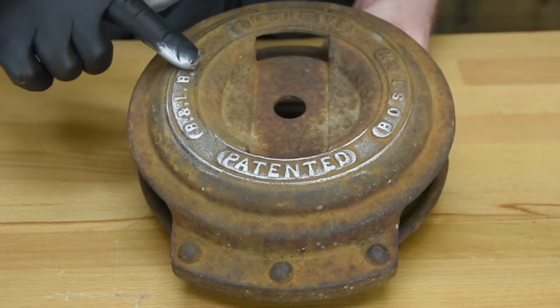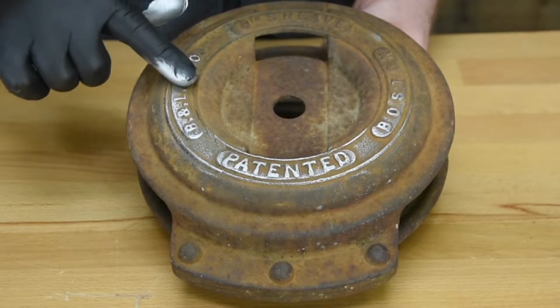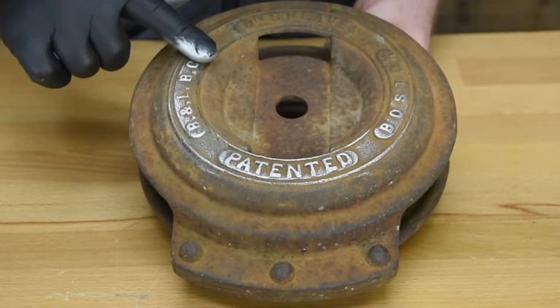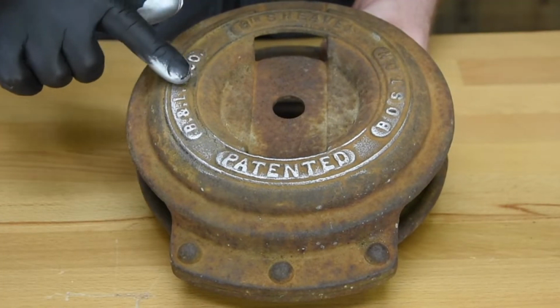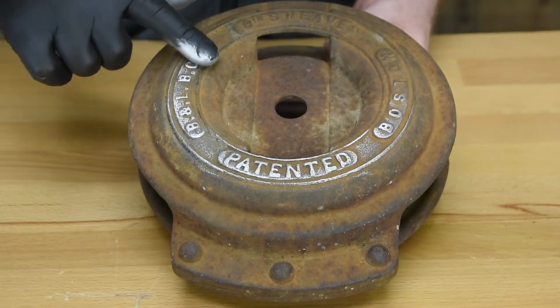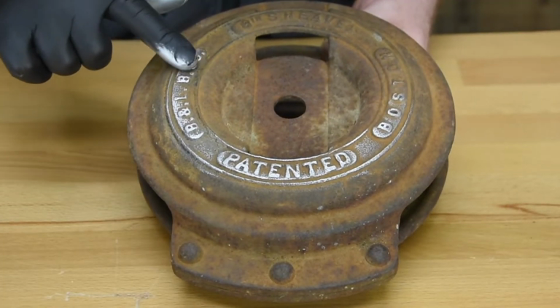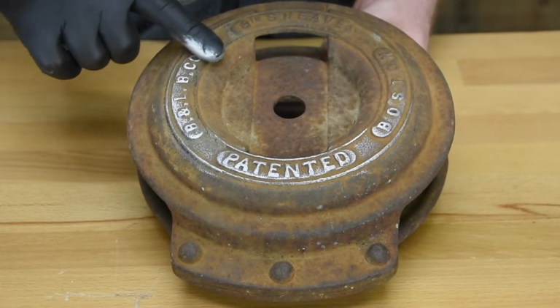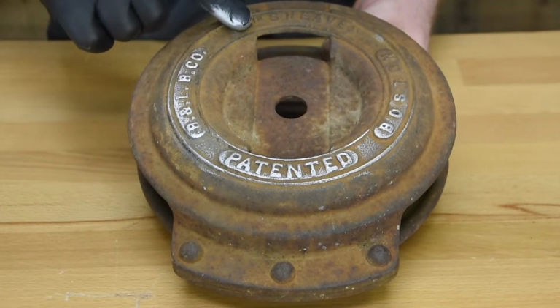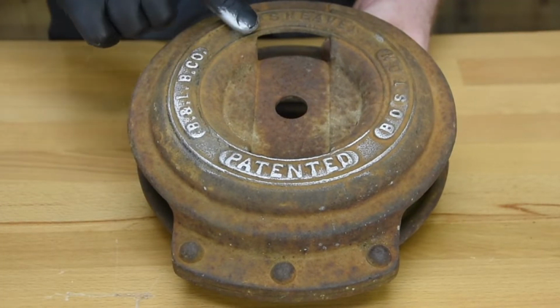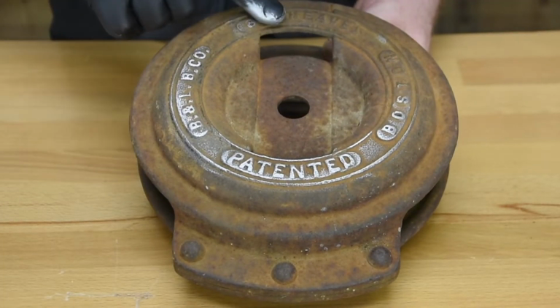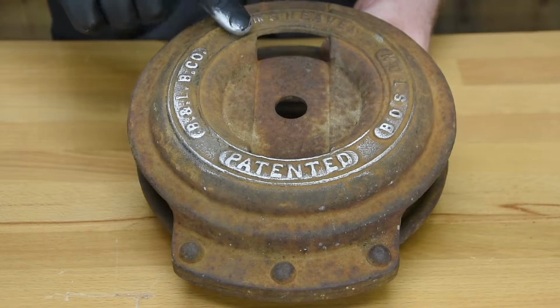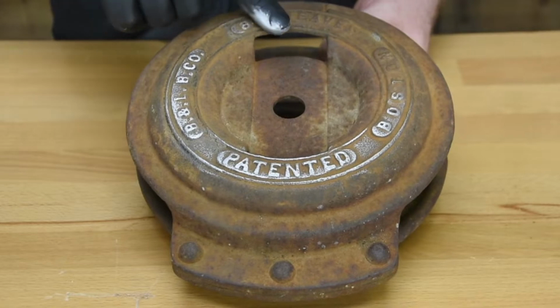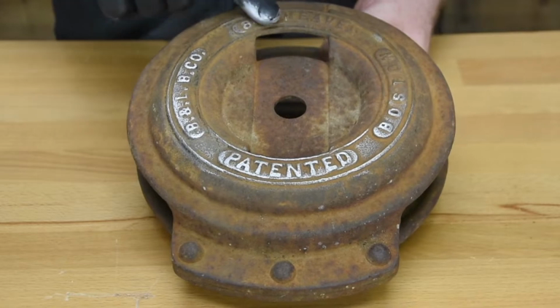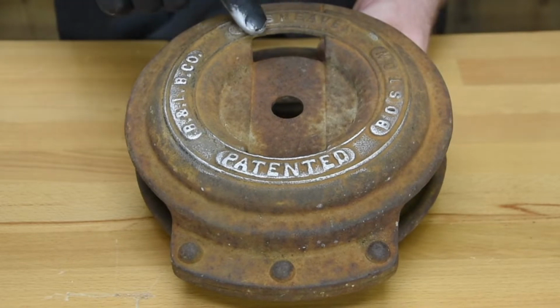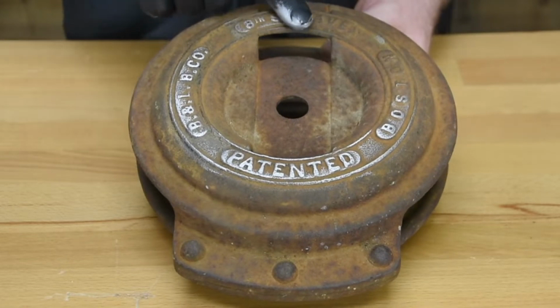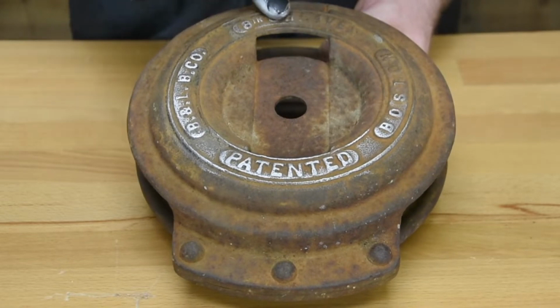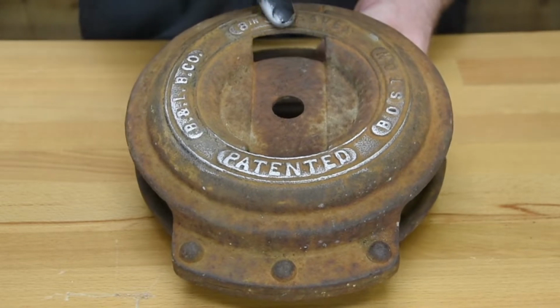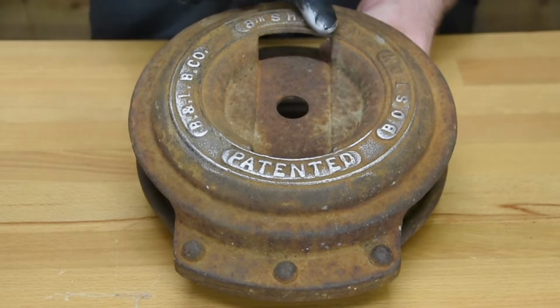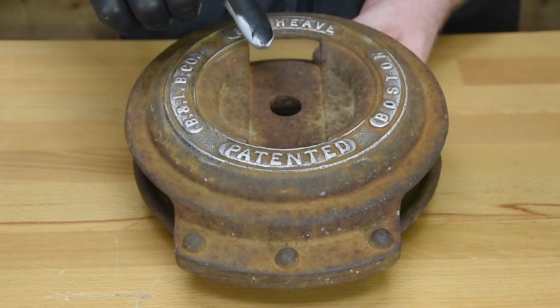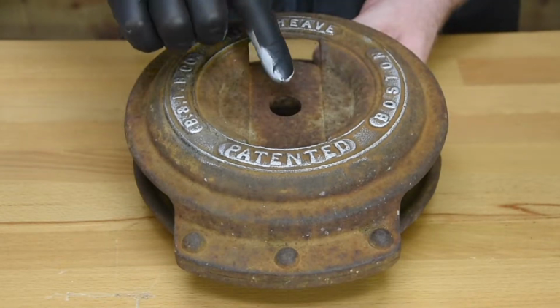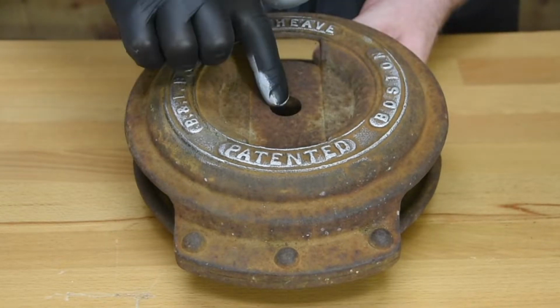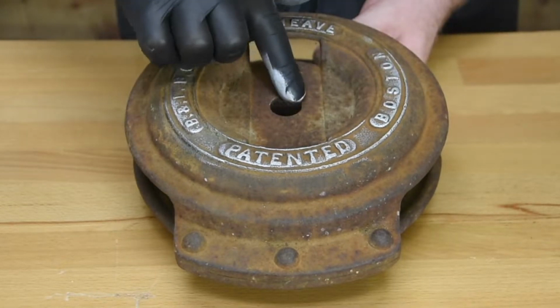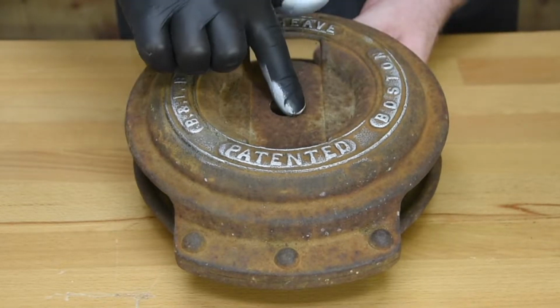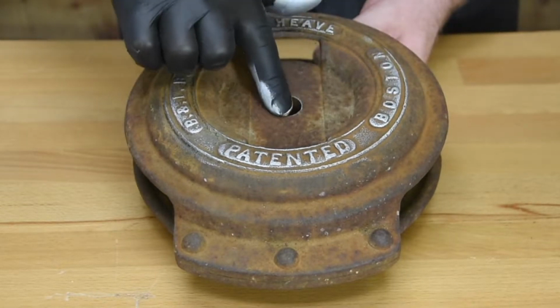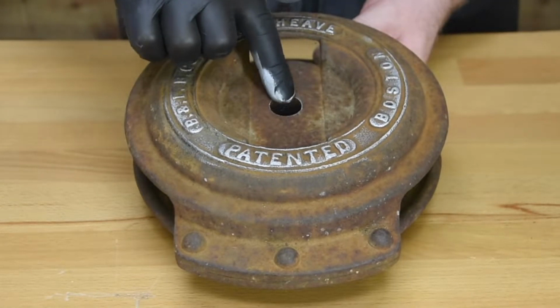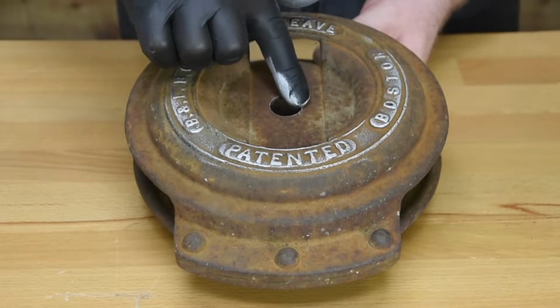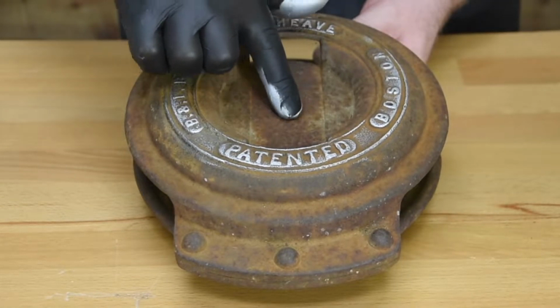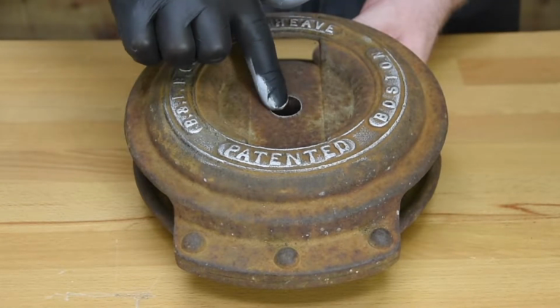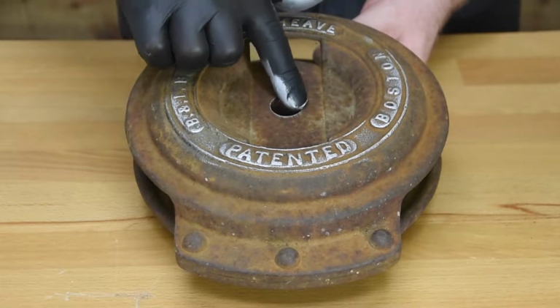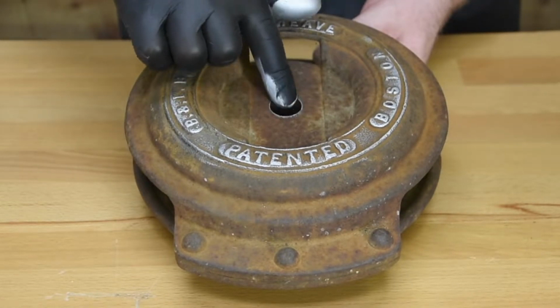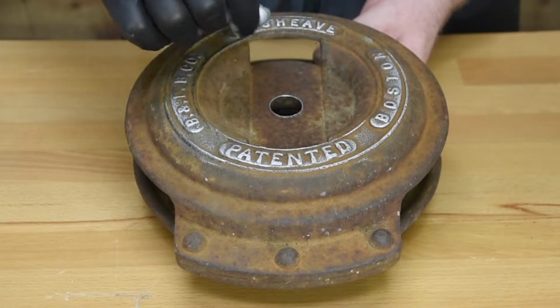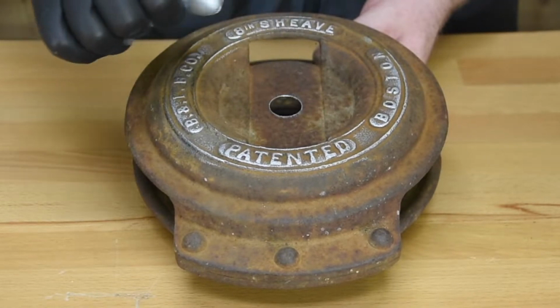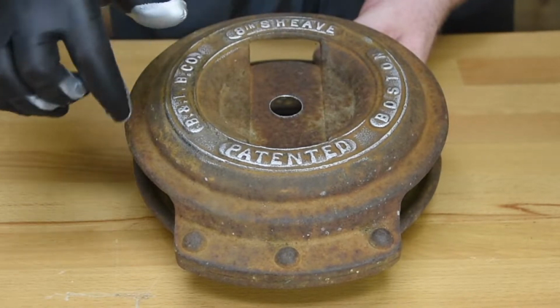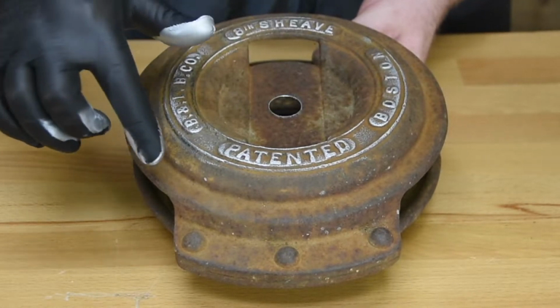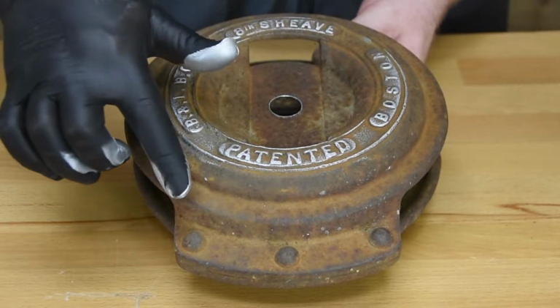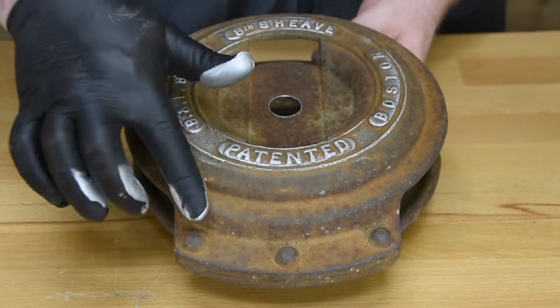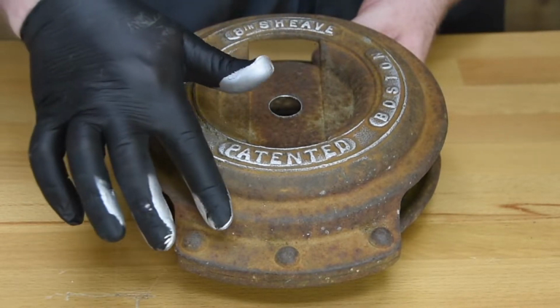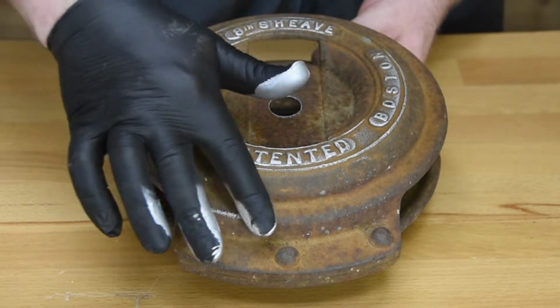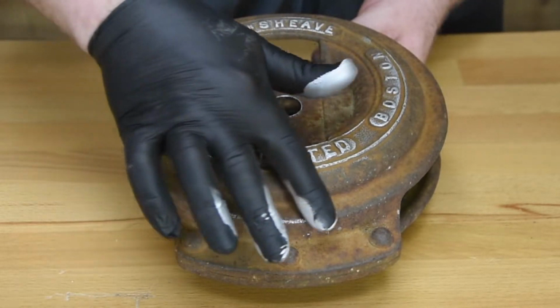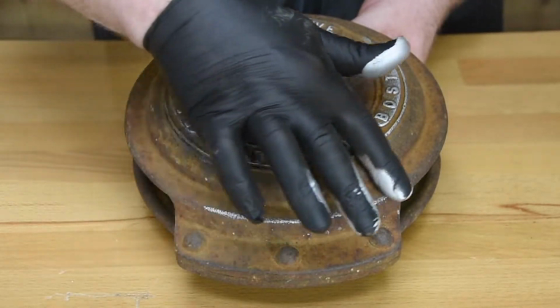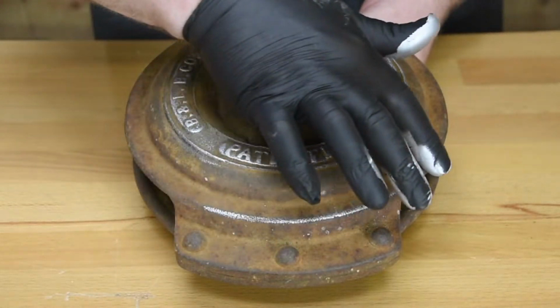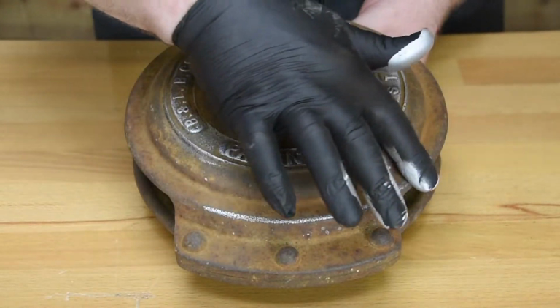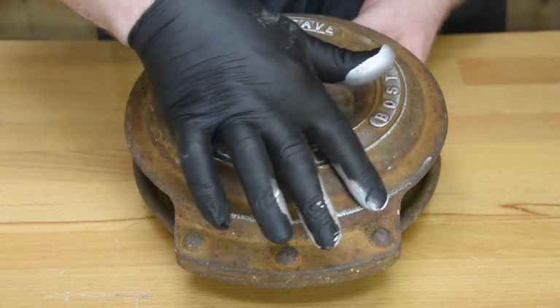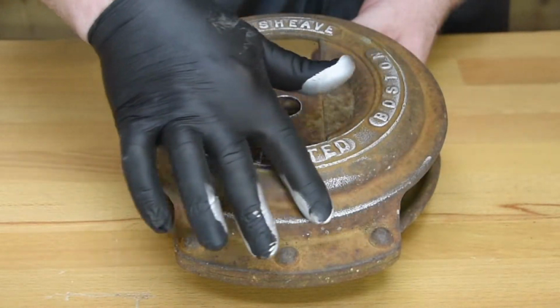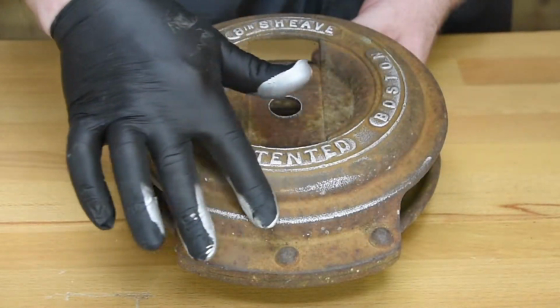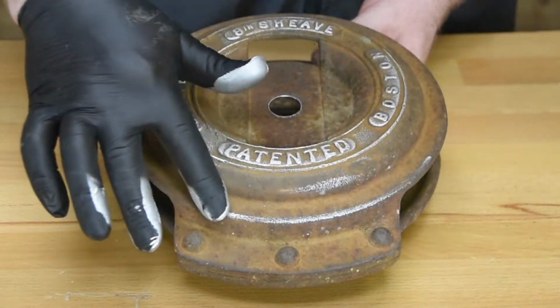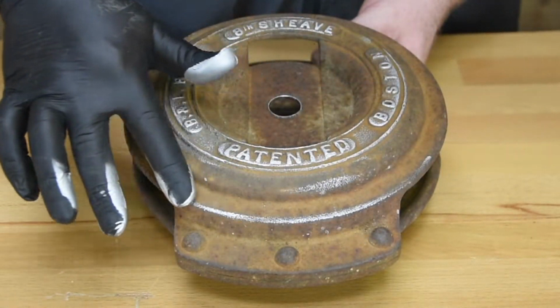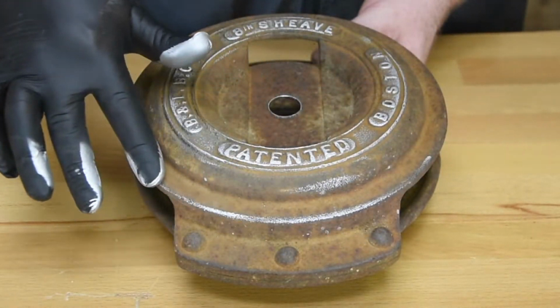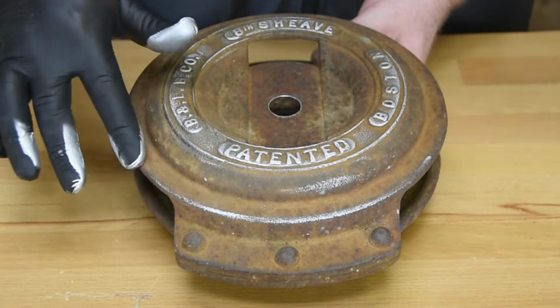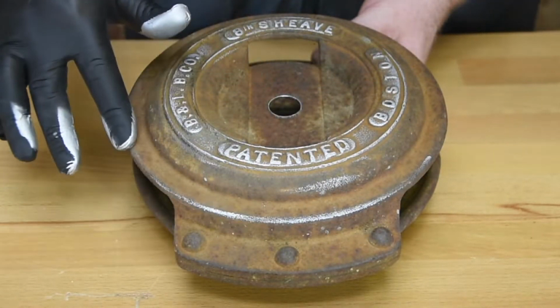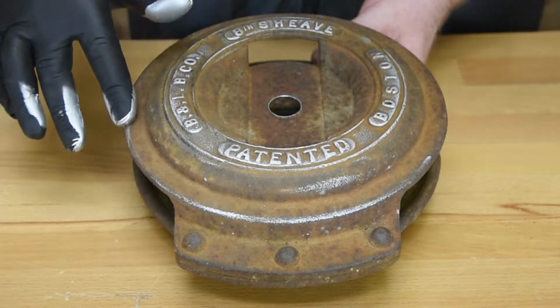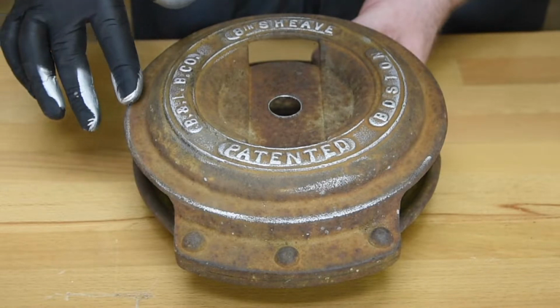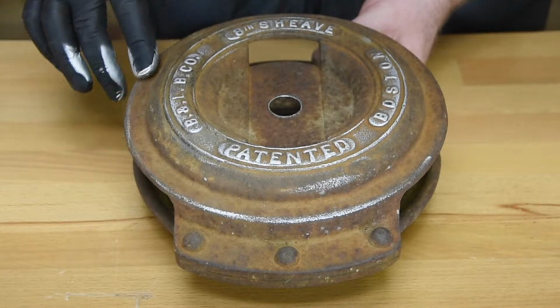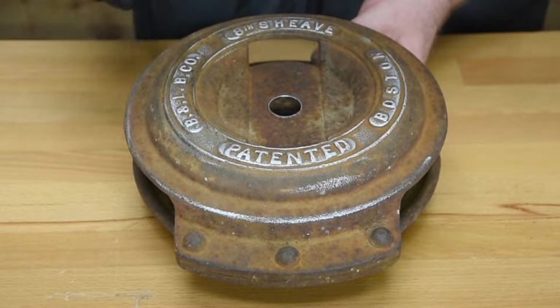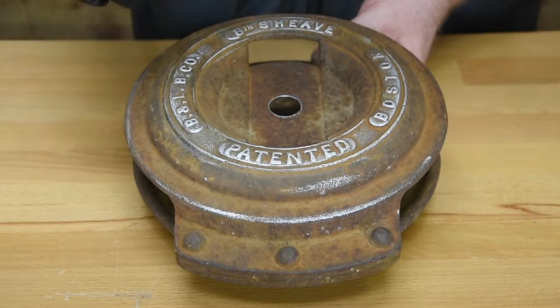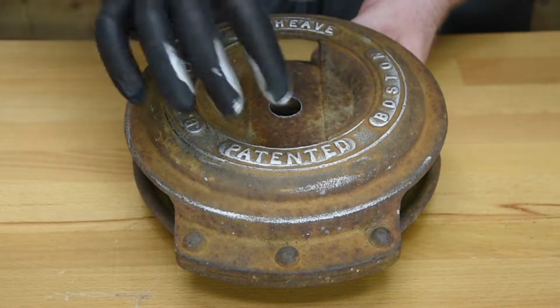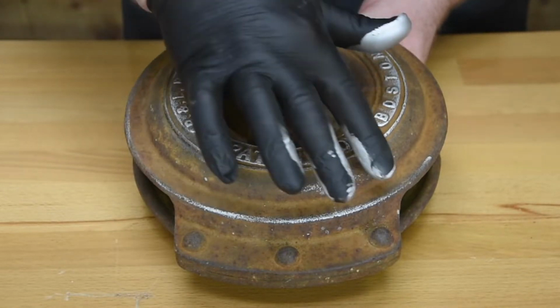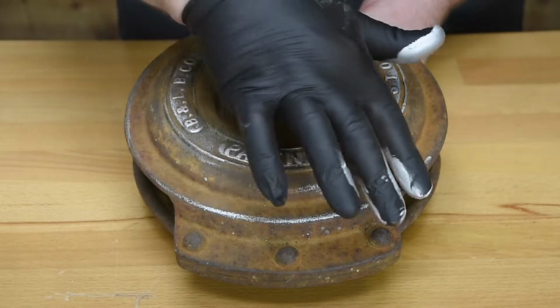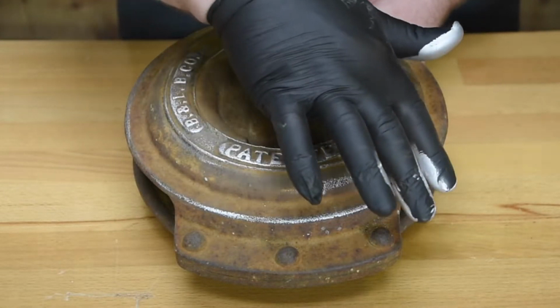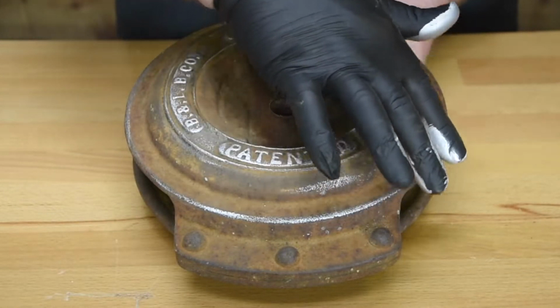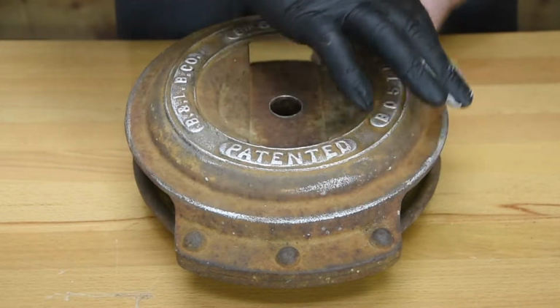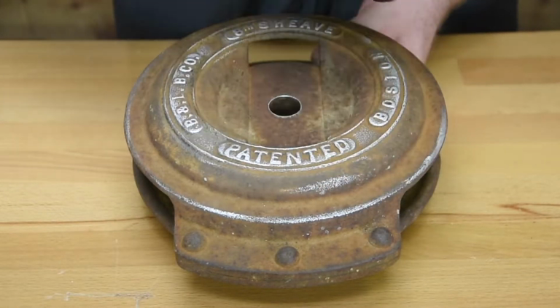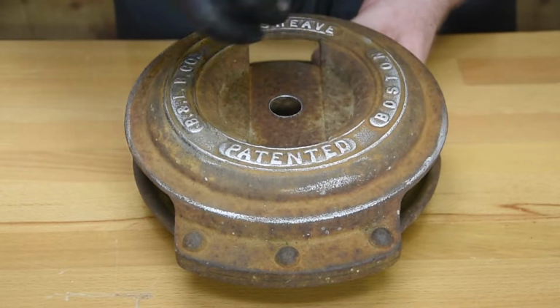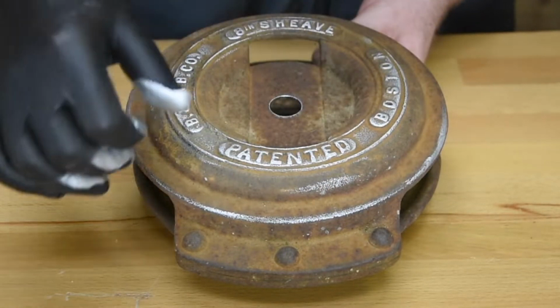Chromagilt also works great on metal. Look what it's done to this old rope pulley — sure brought this fella back to life.